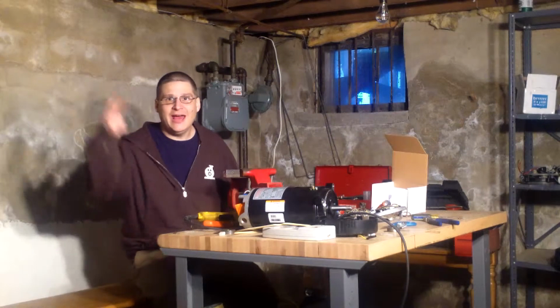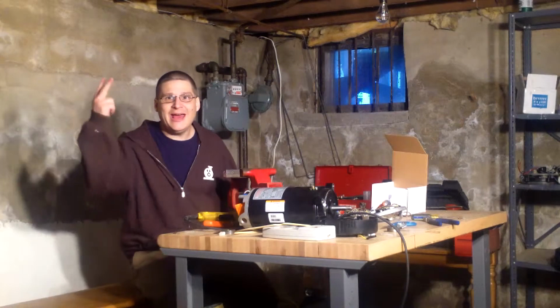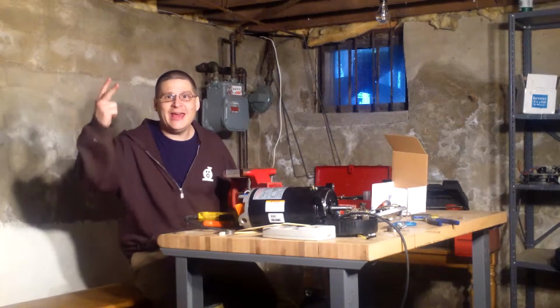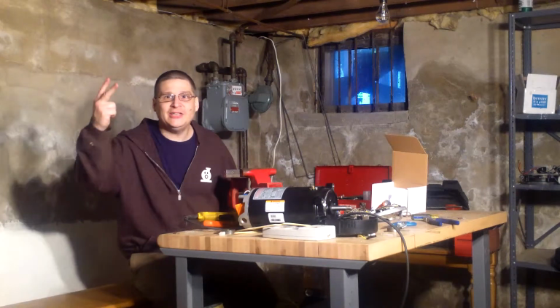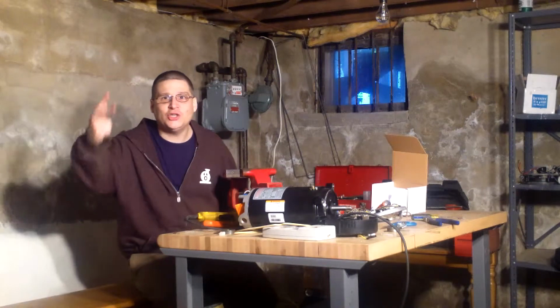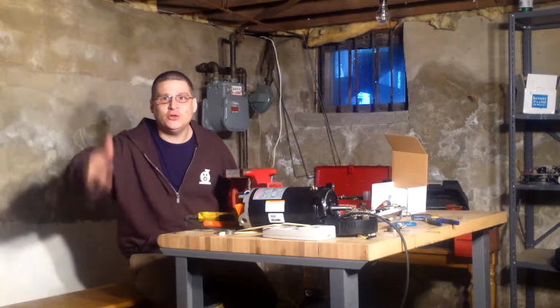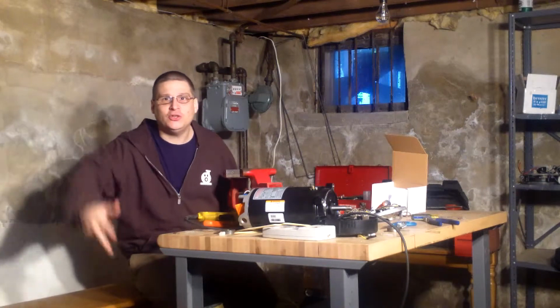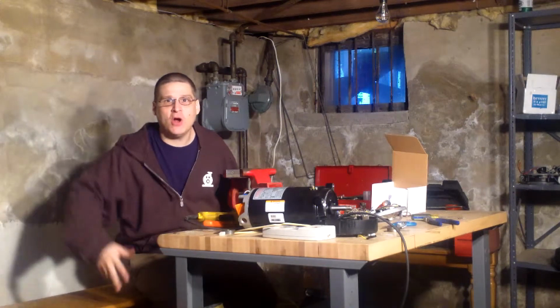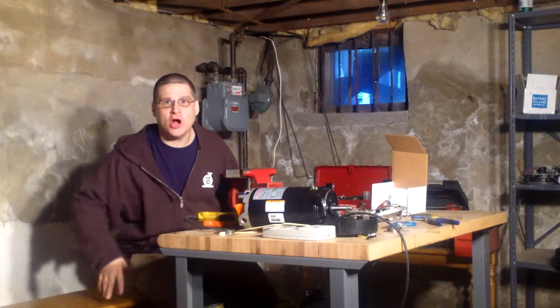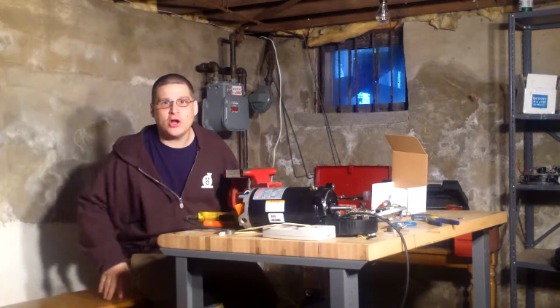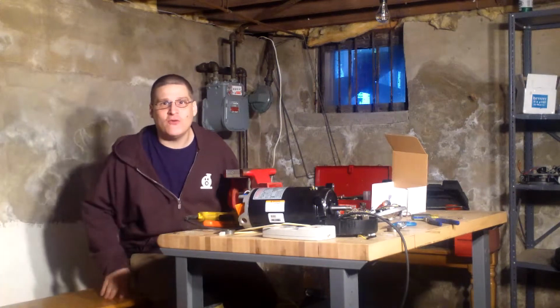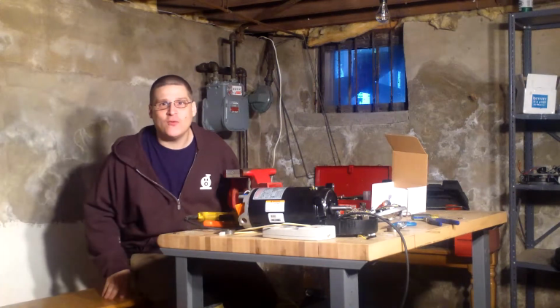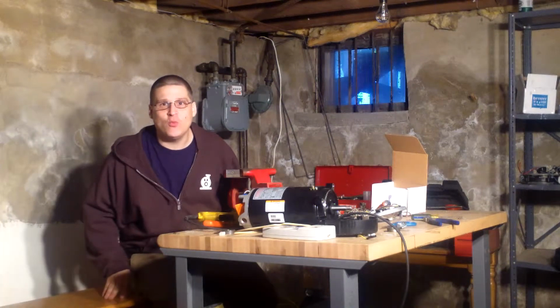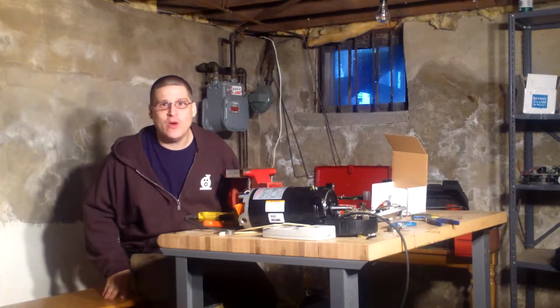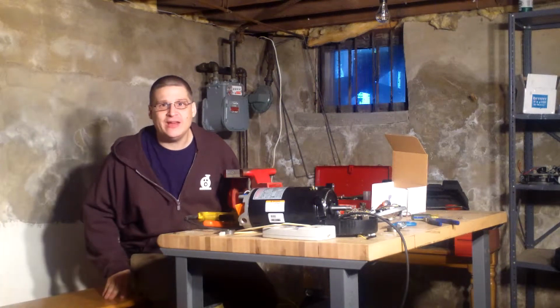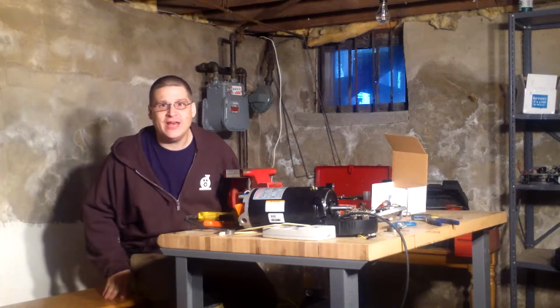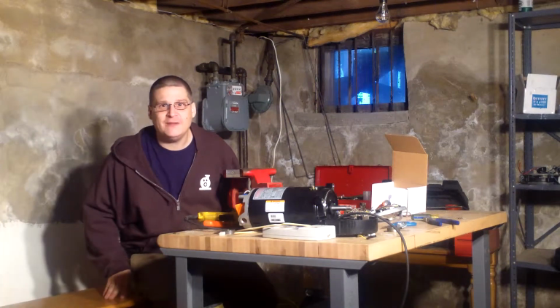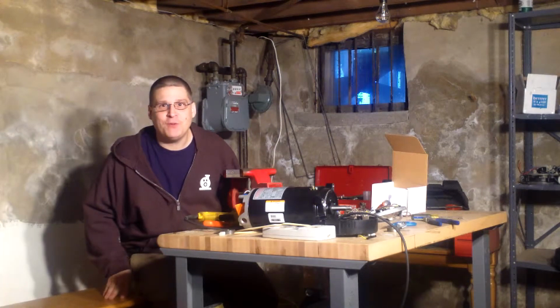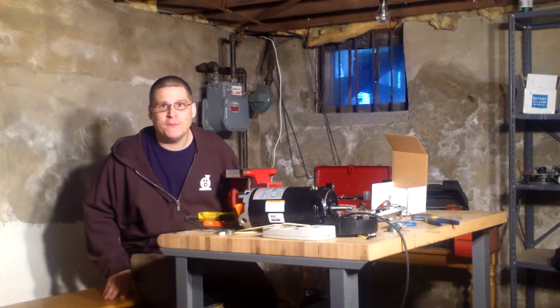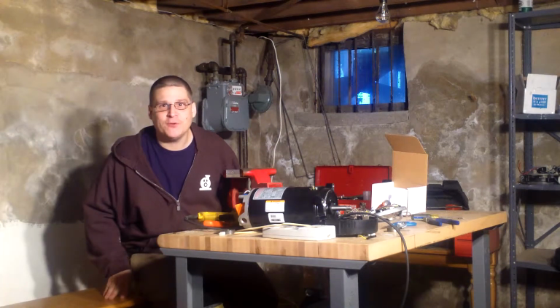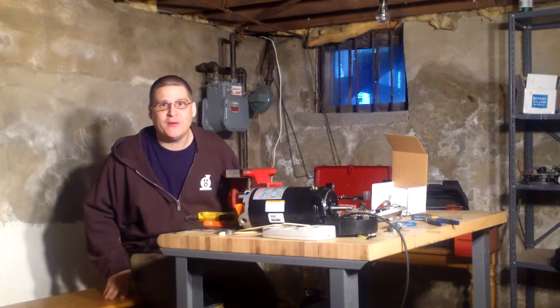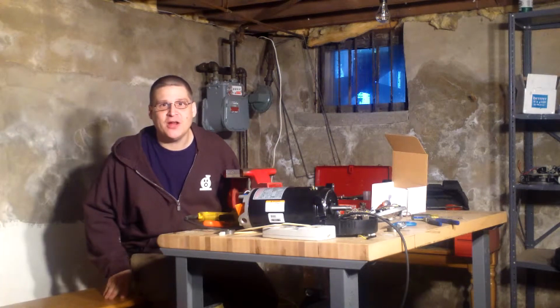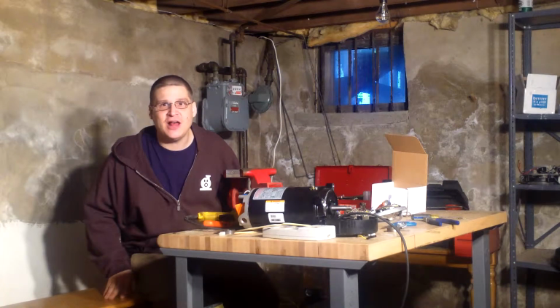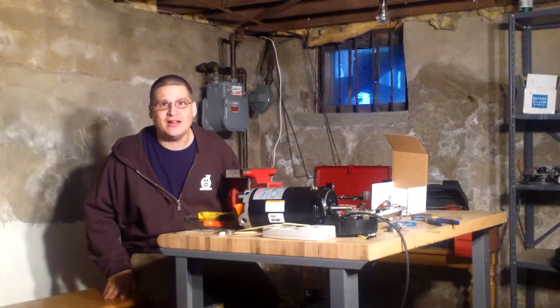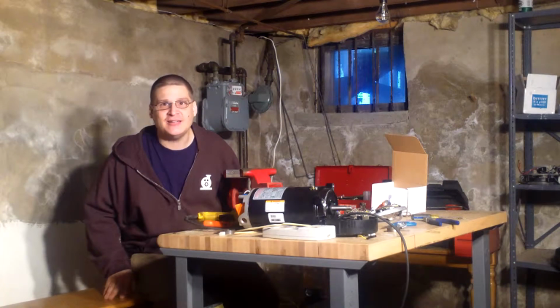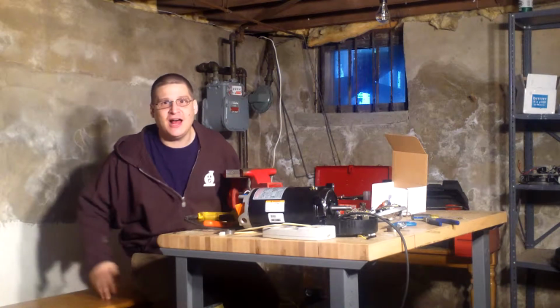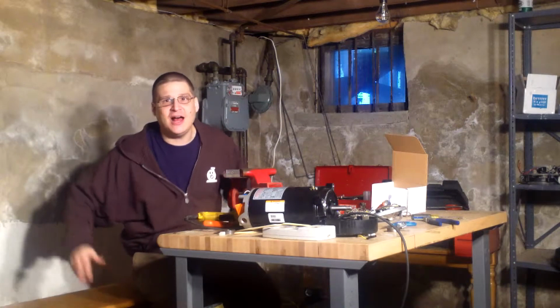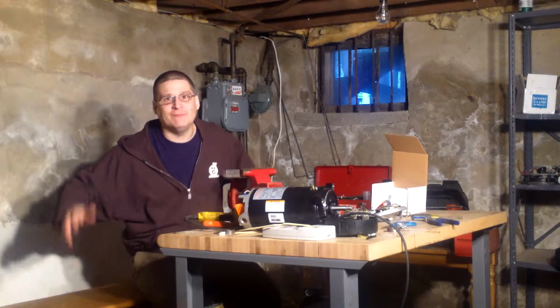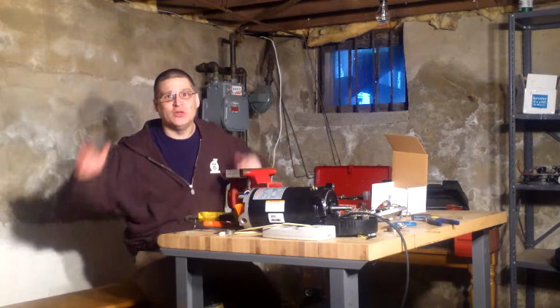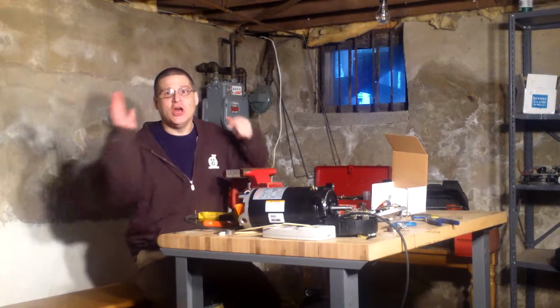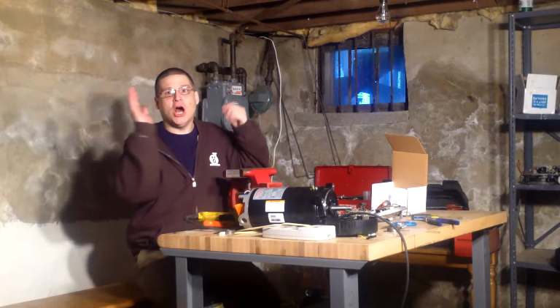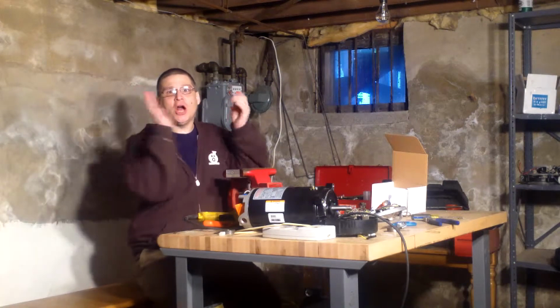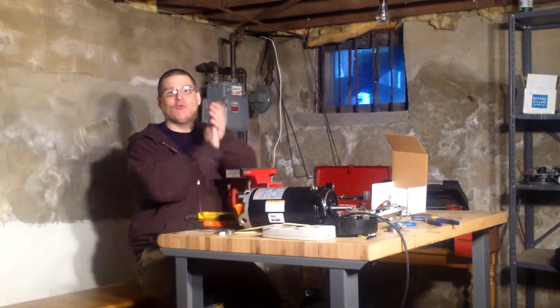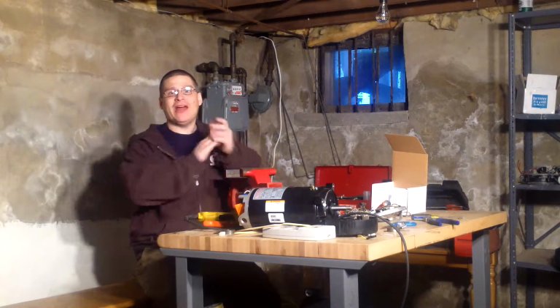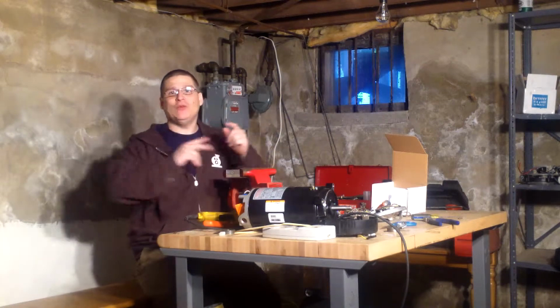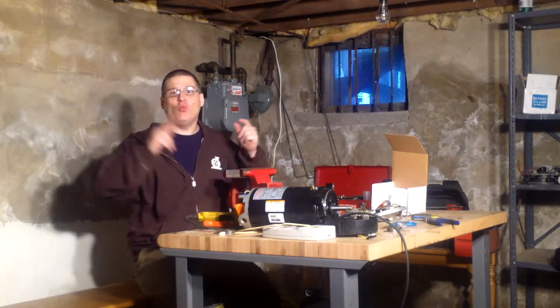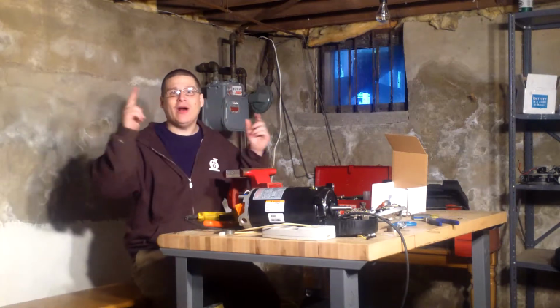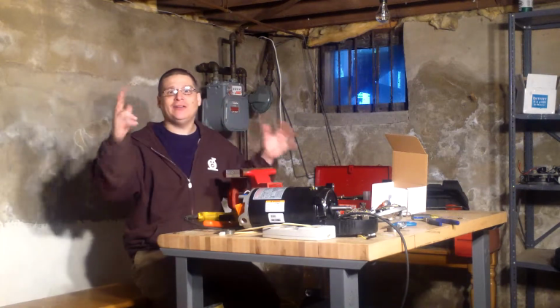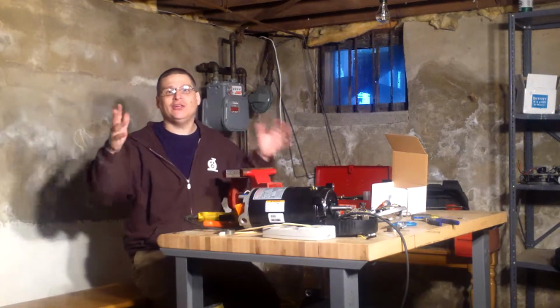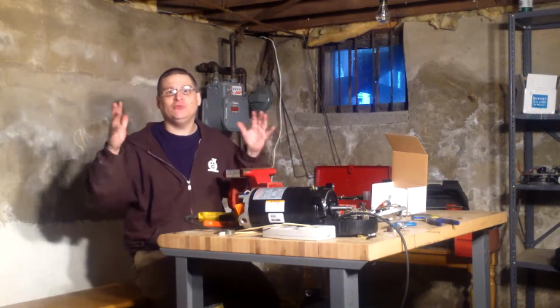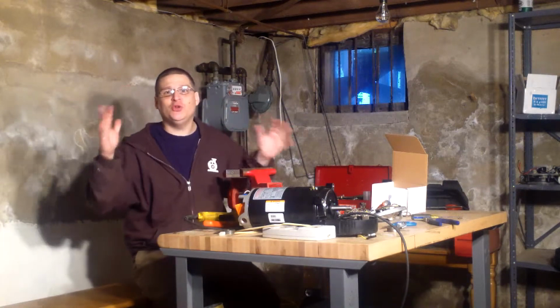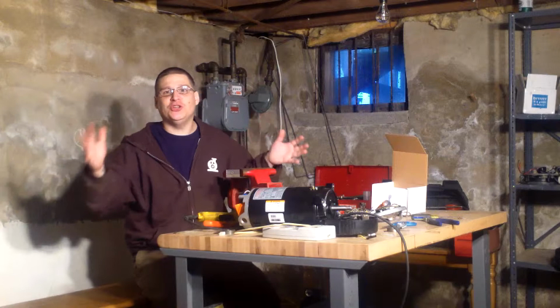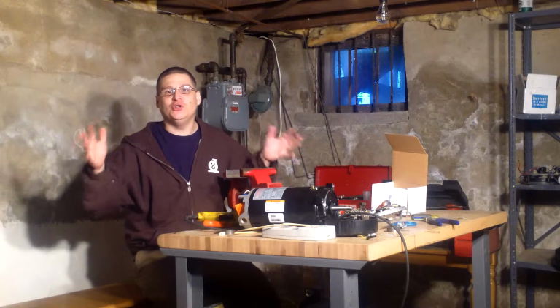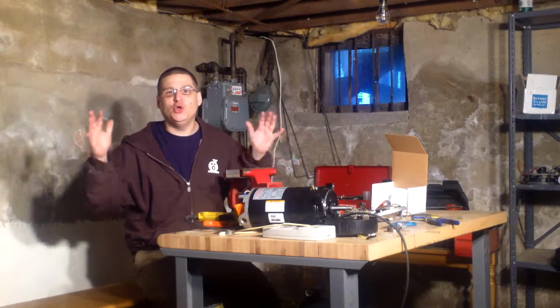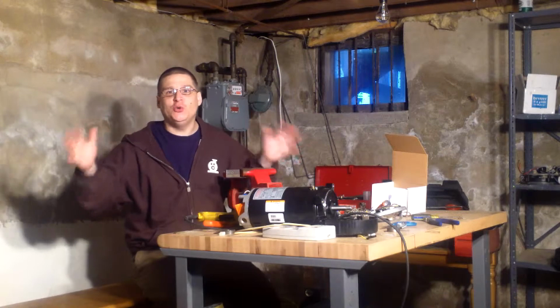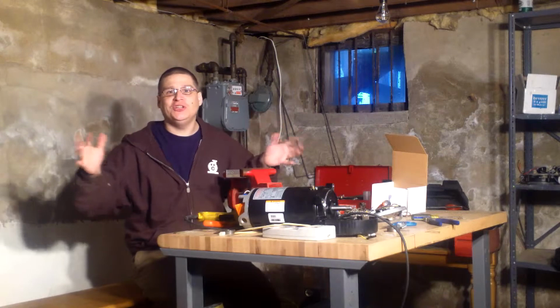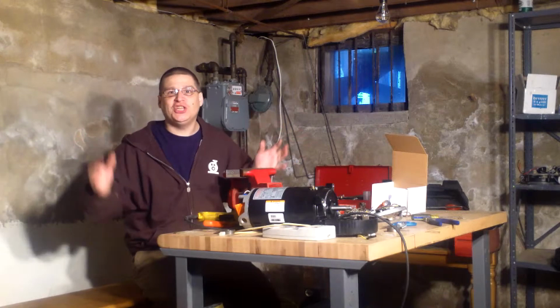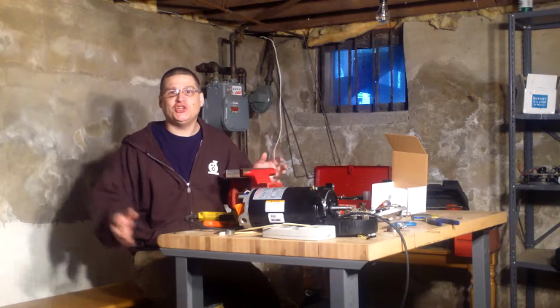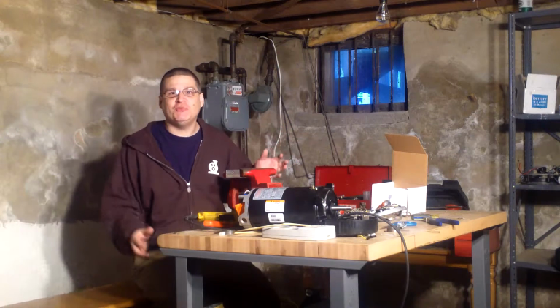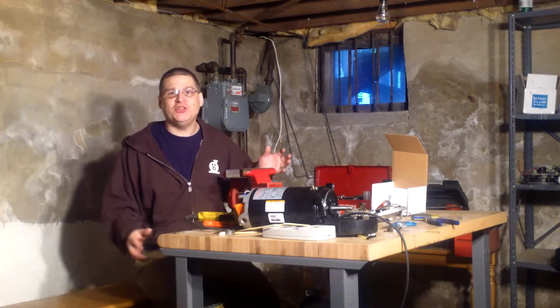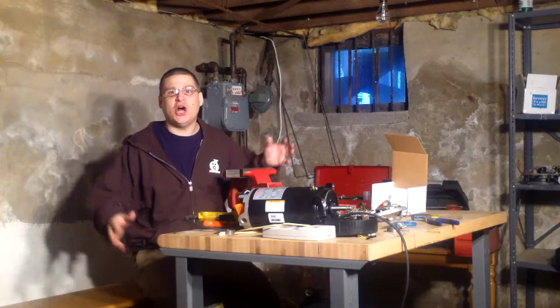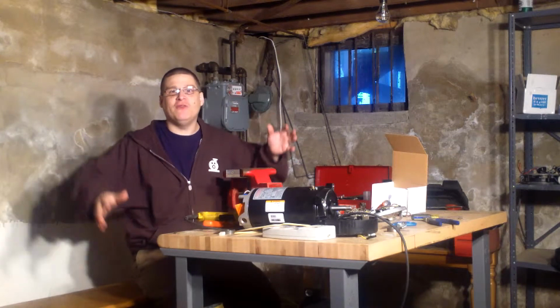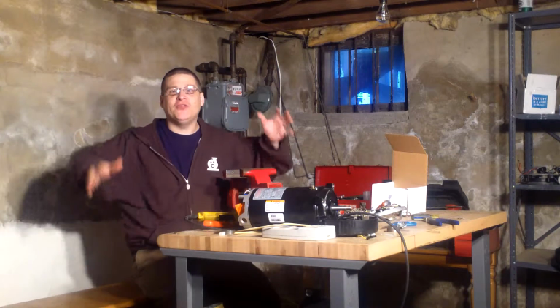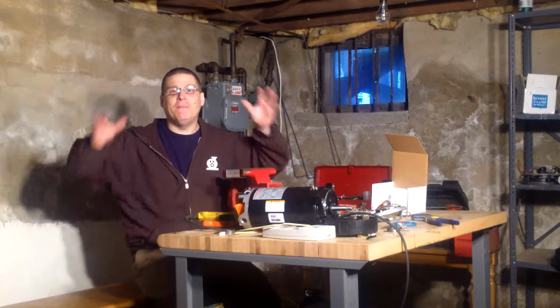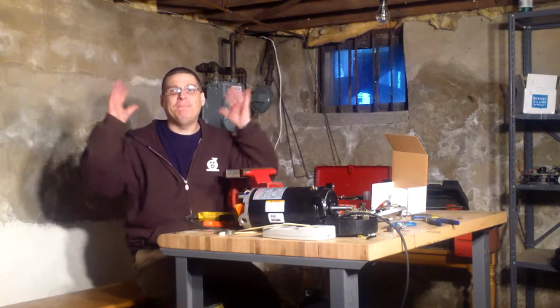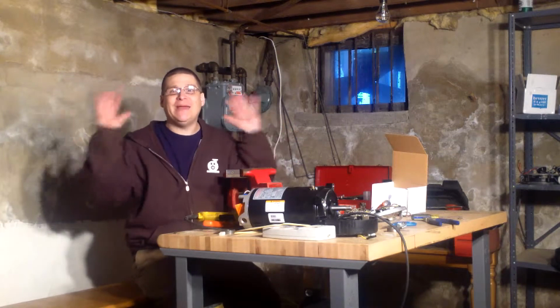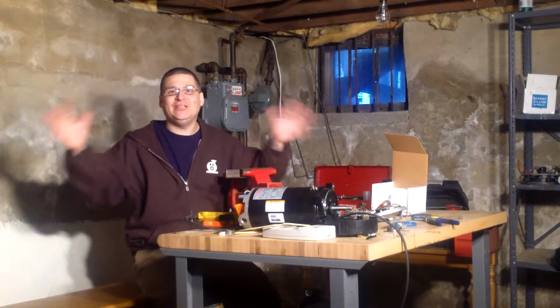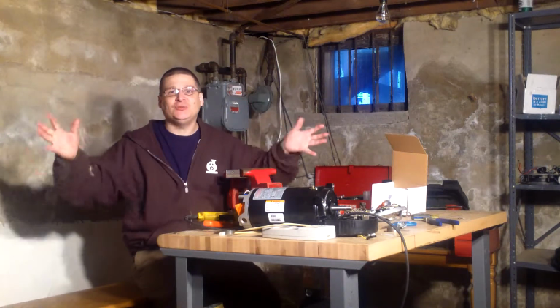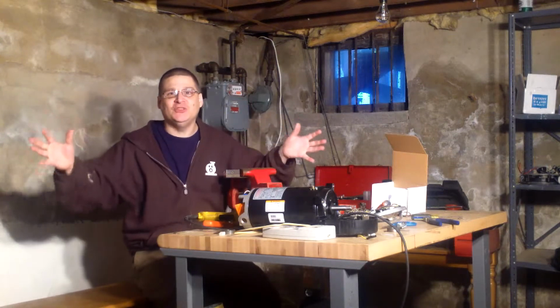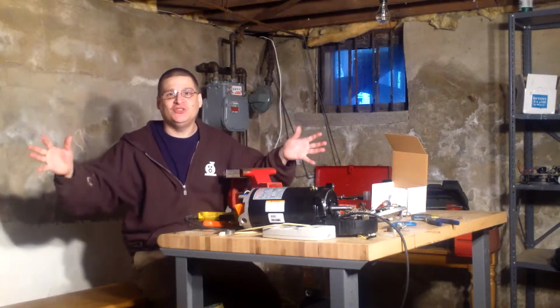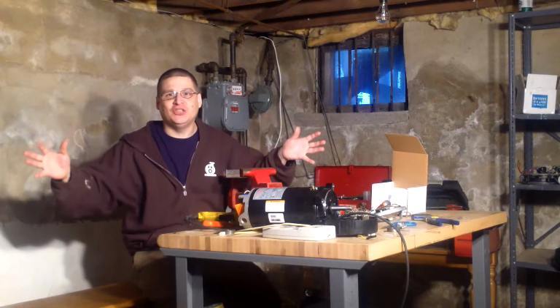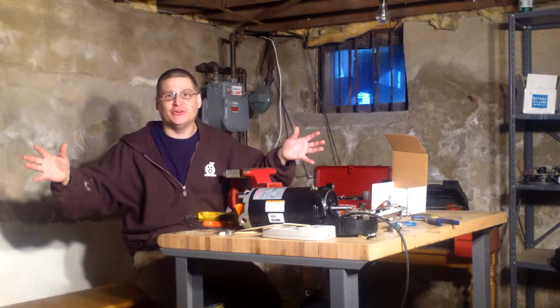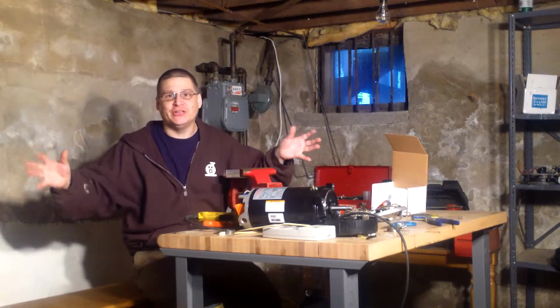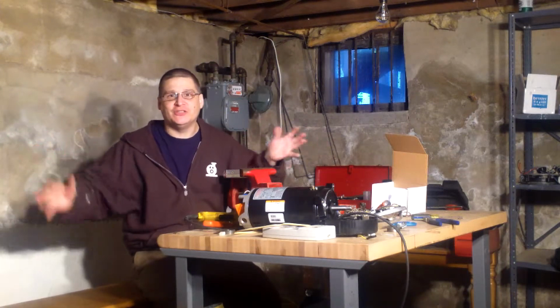Hey, it's Joe Tamargo from WedheadPumpRepair.com. Welcome to the new addition of the Basement Series.